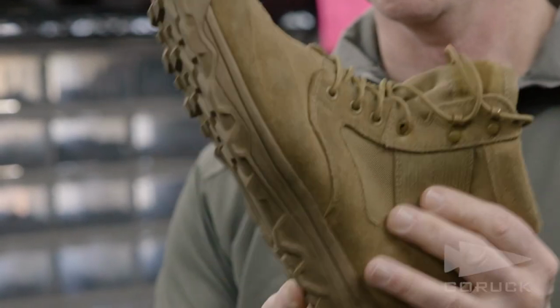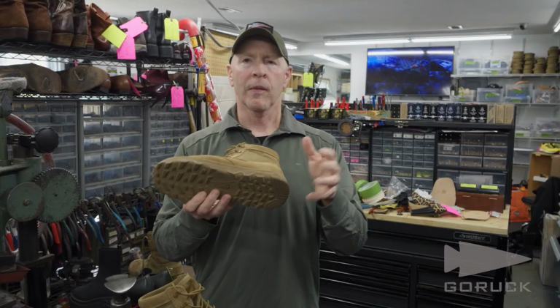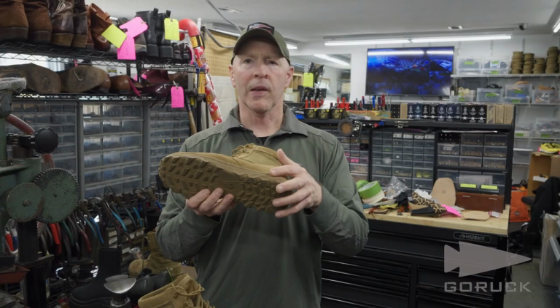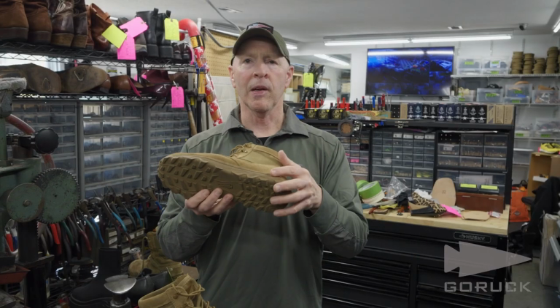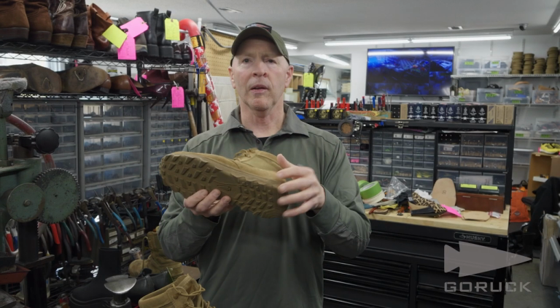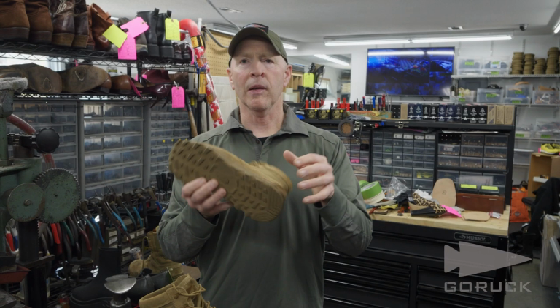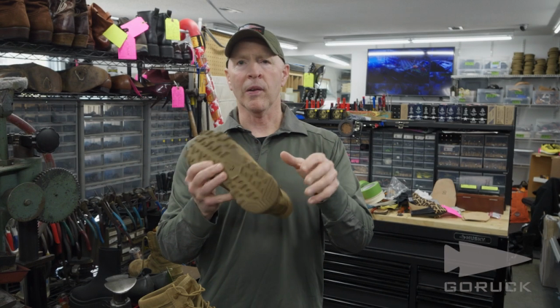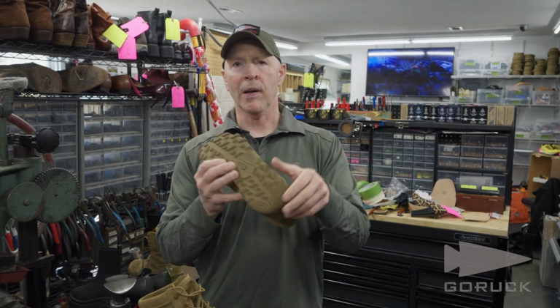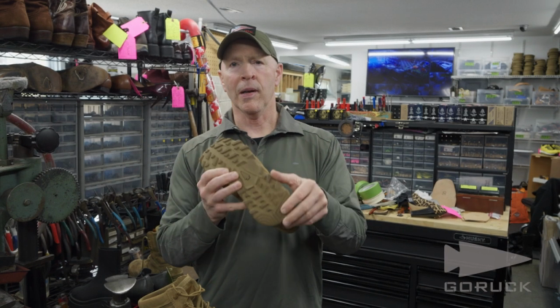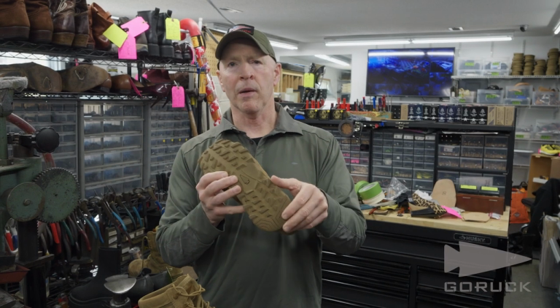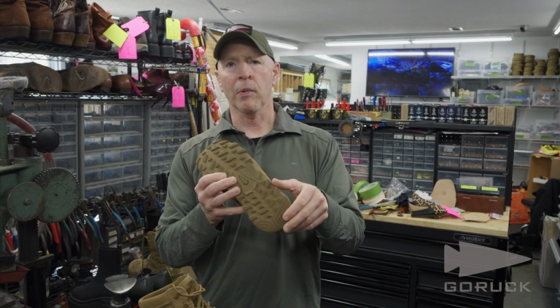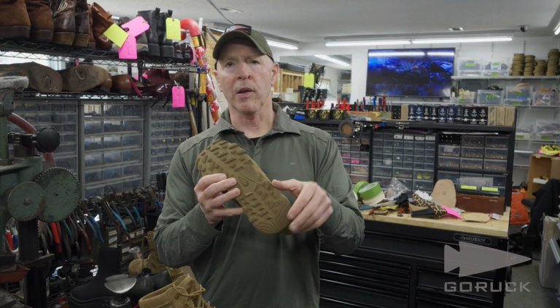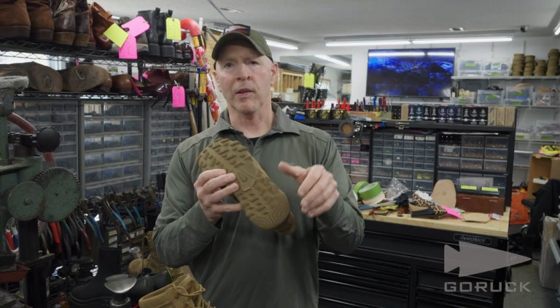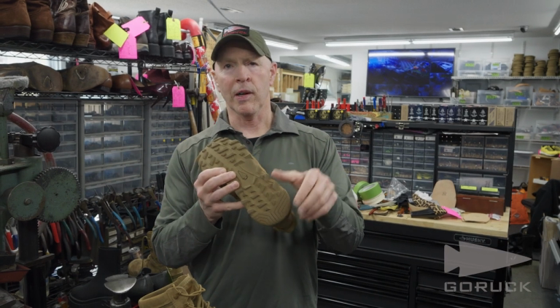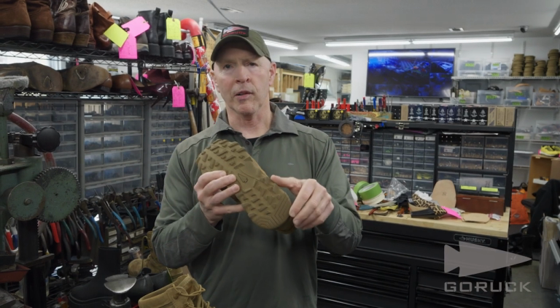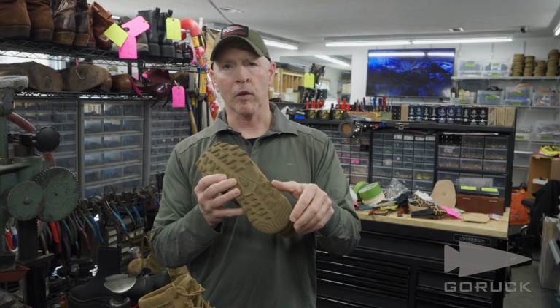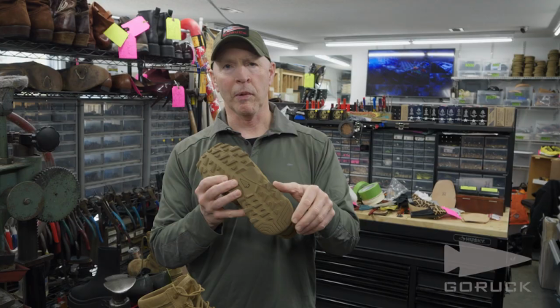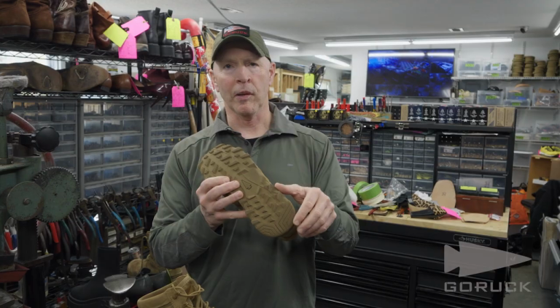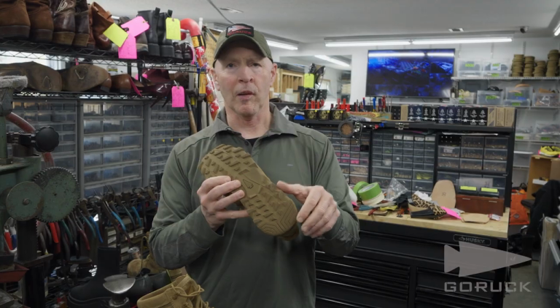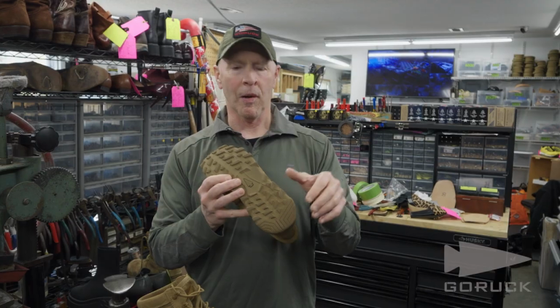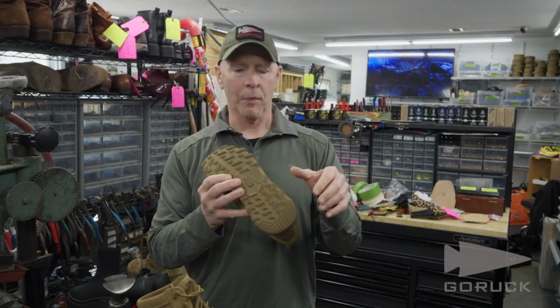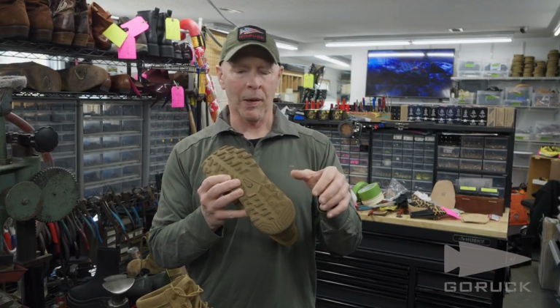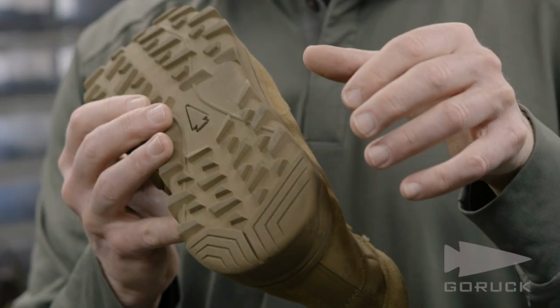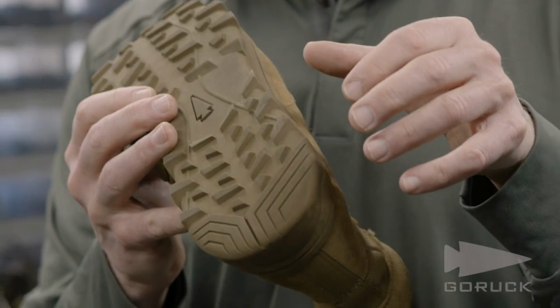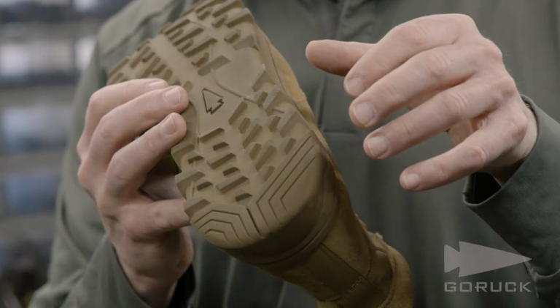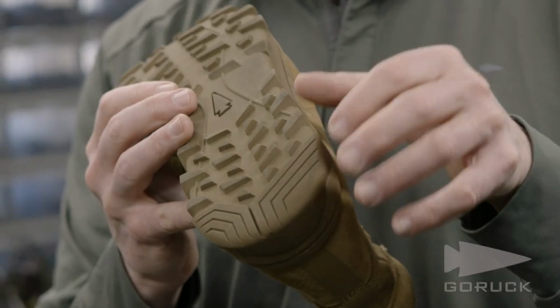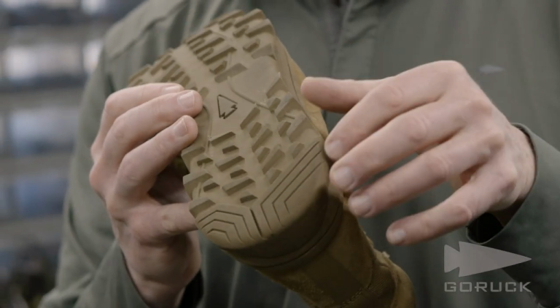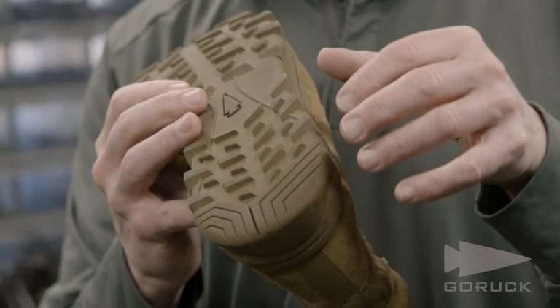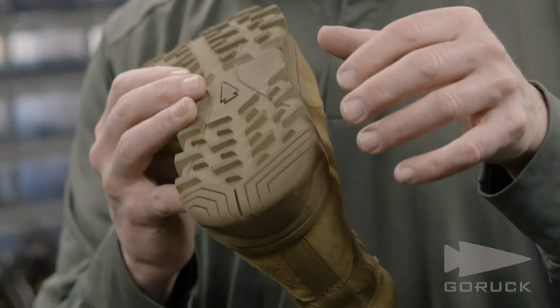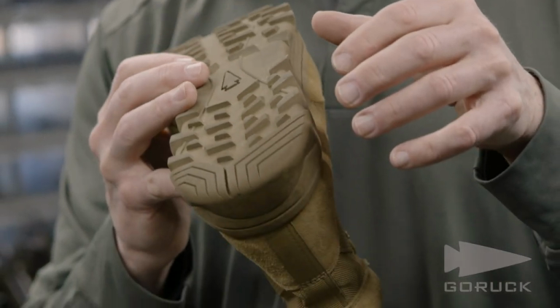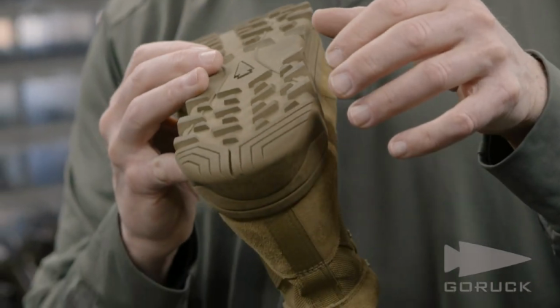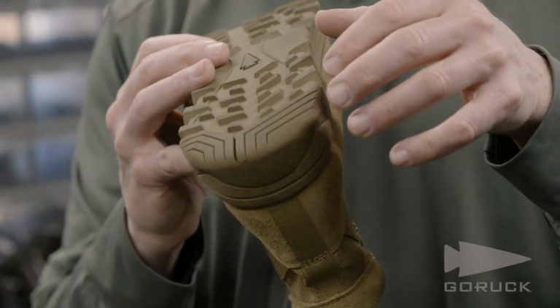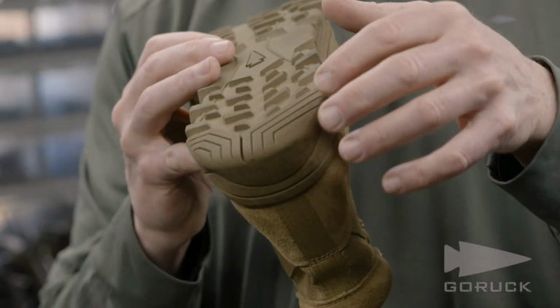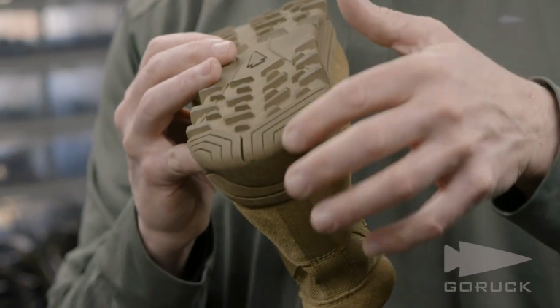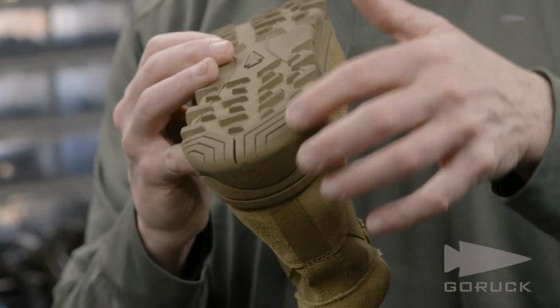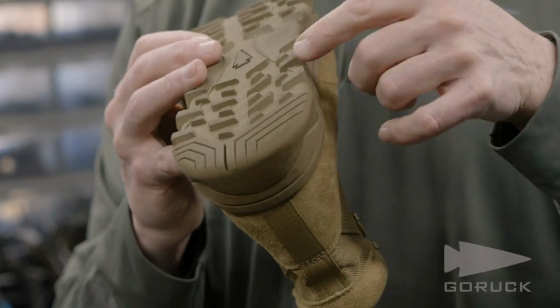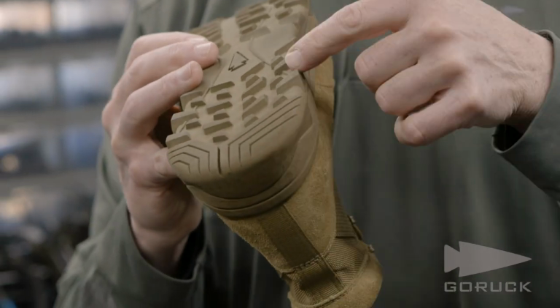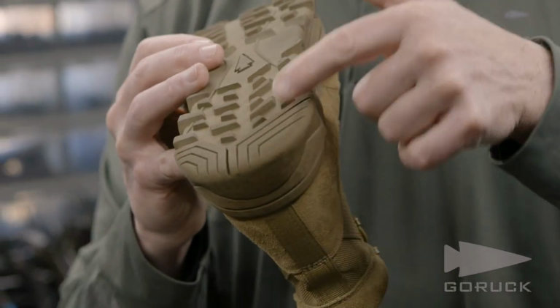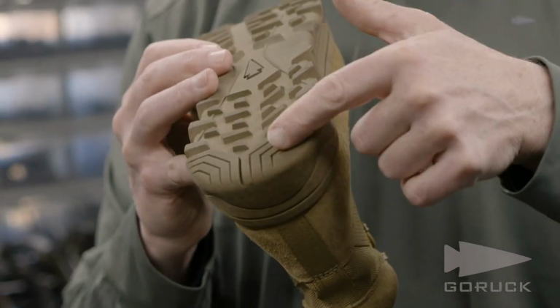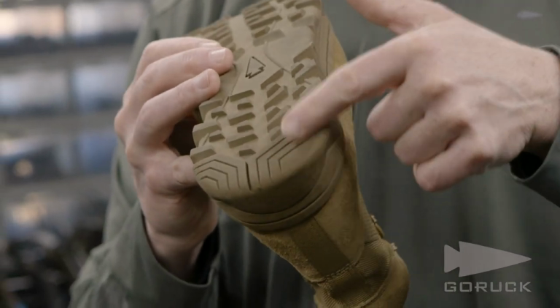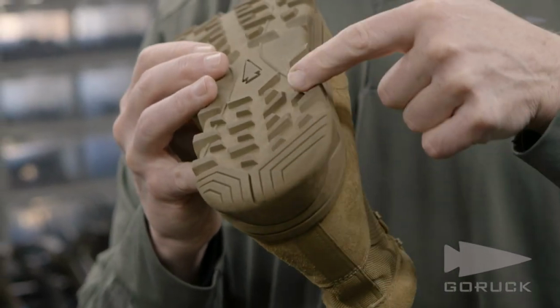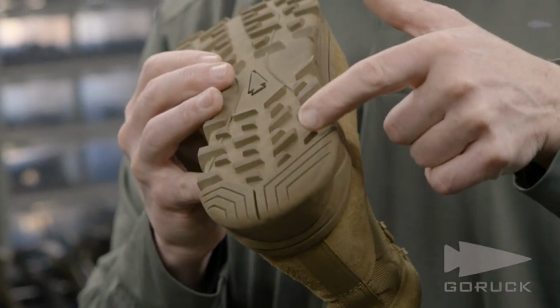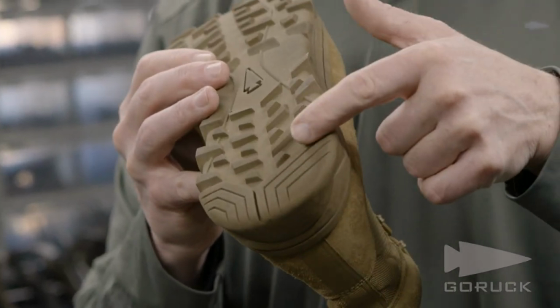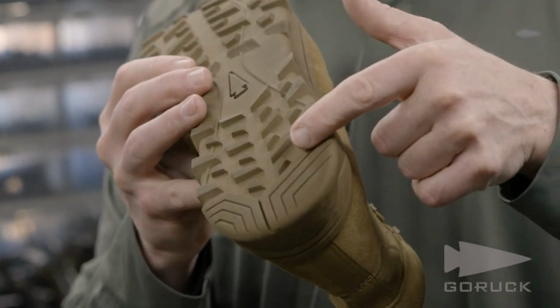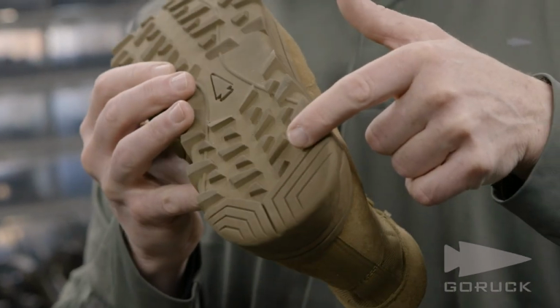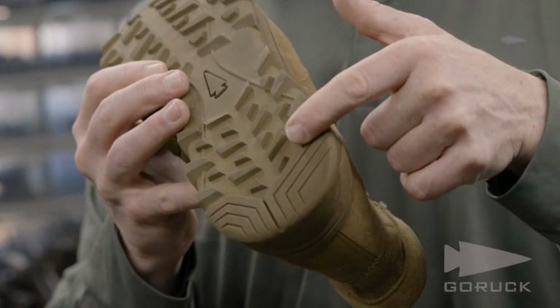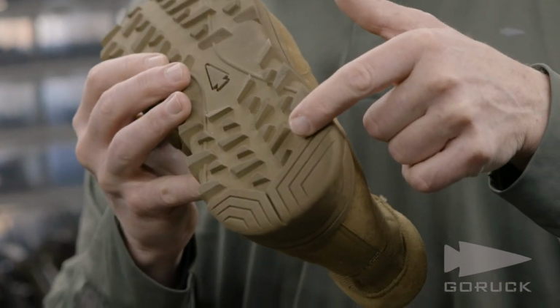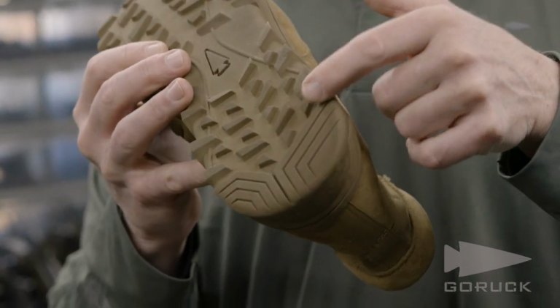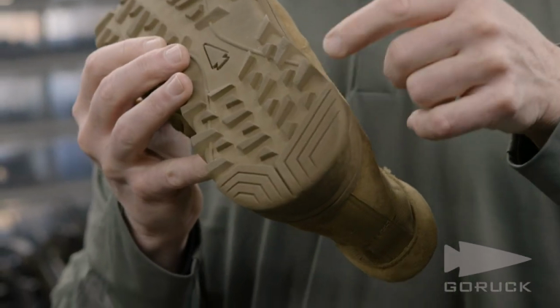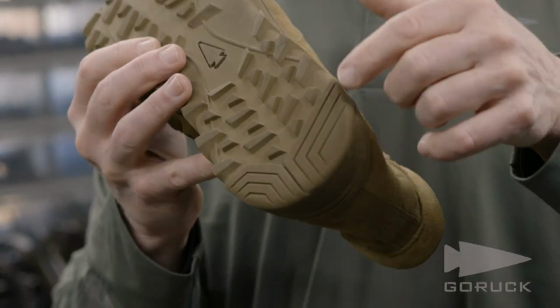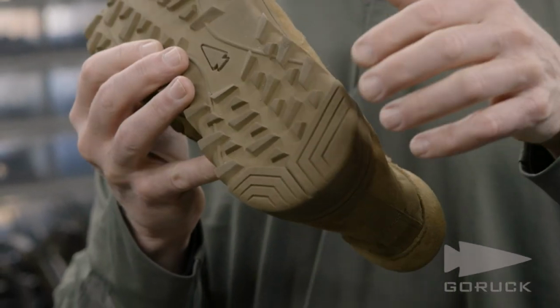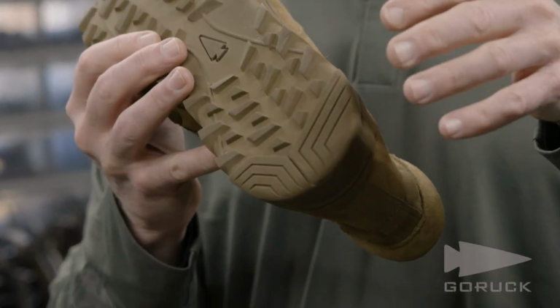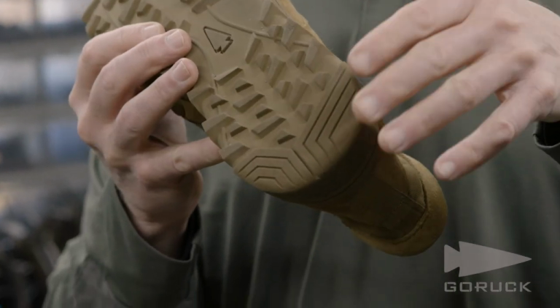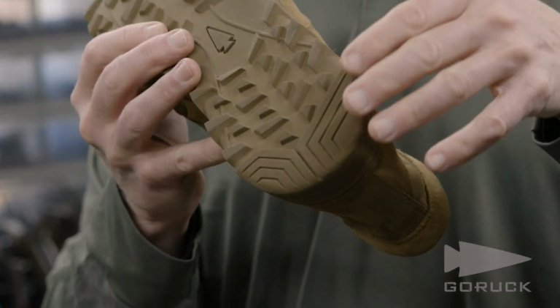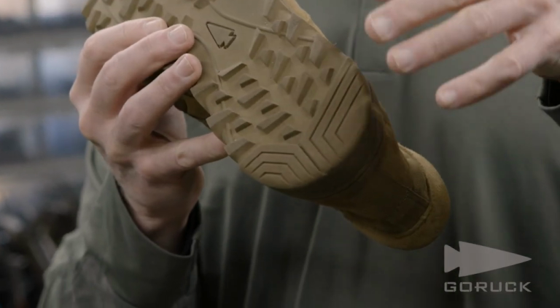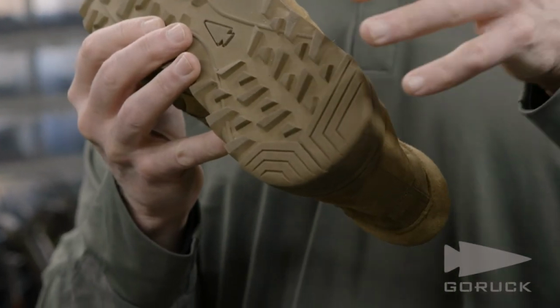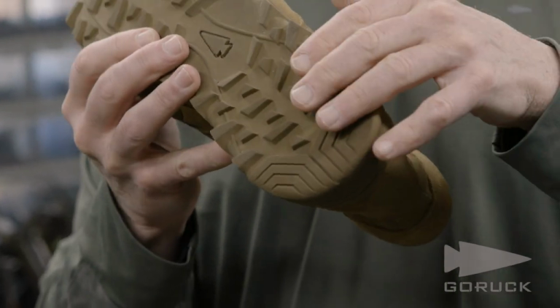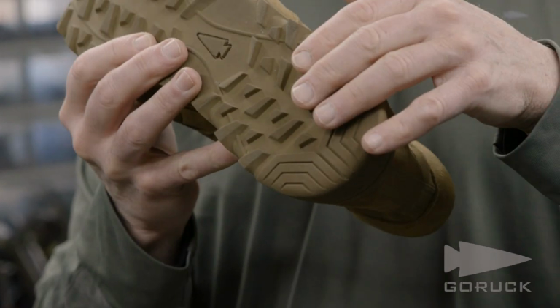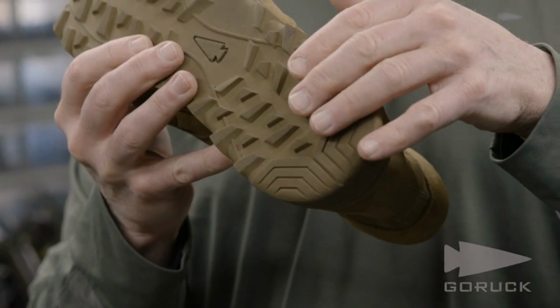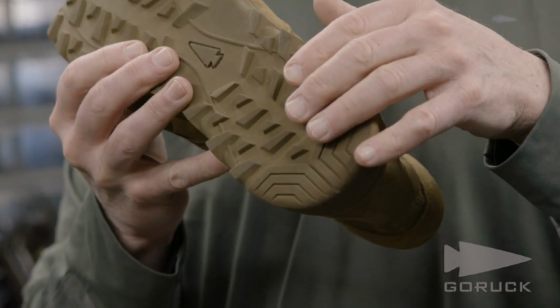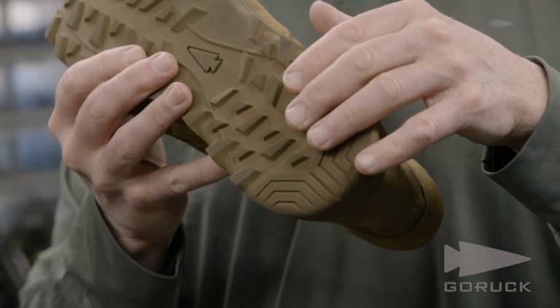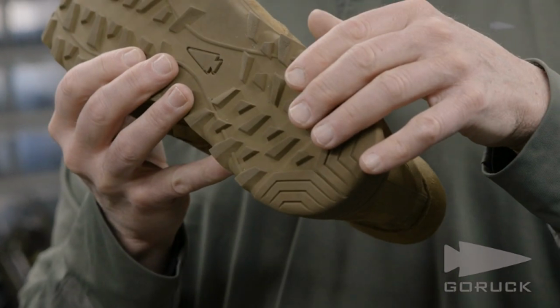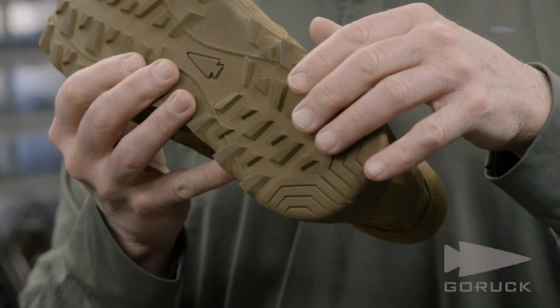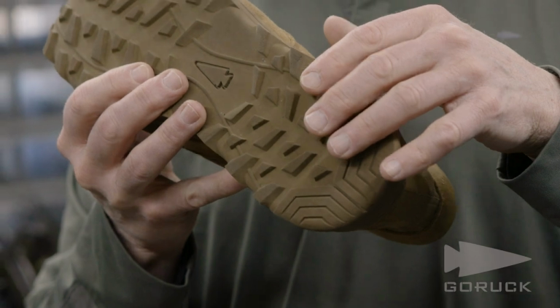The heel is a high abrasion, high durability compound that was made in conjunction with the tread design so that it will have great durability.